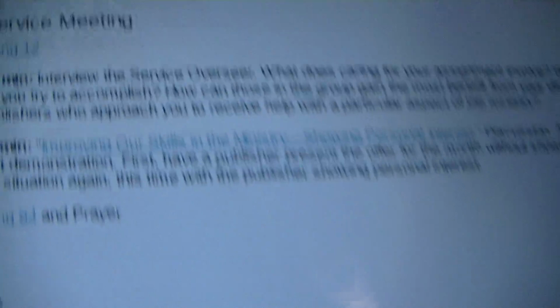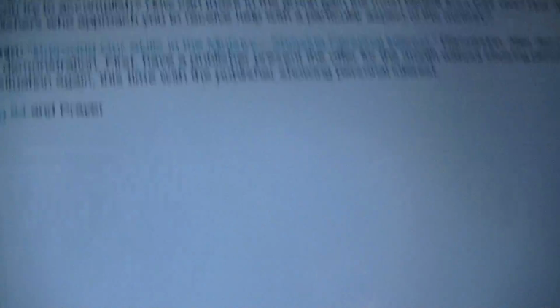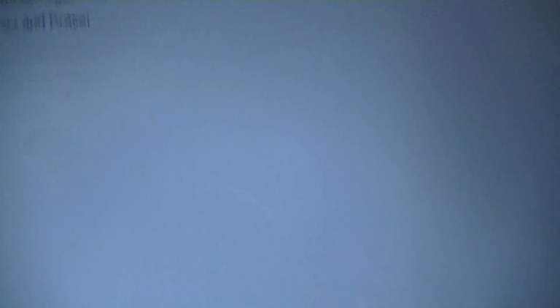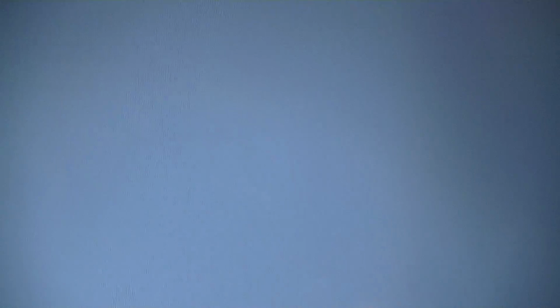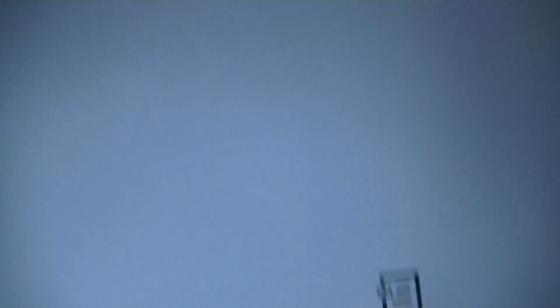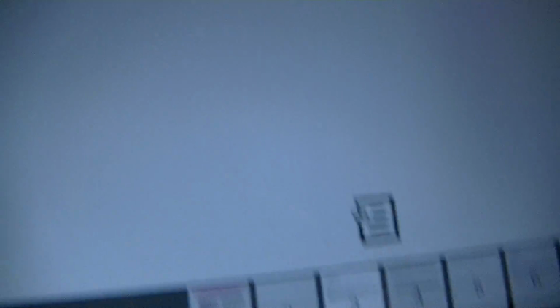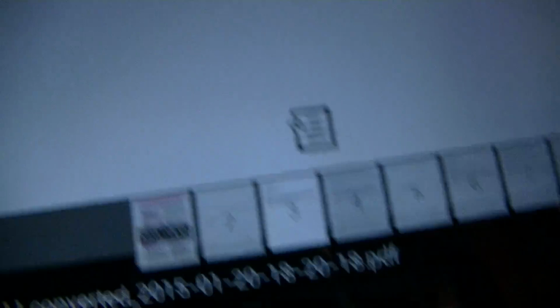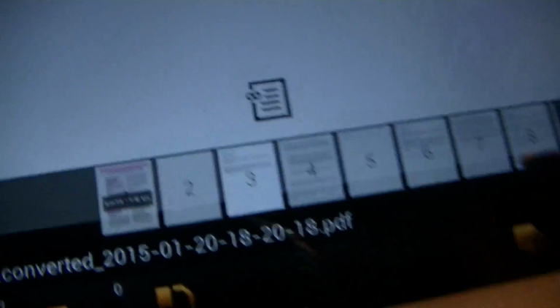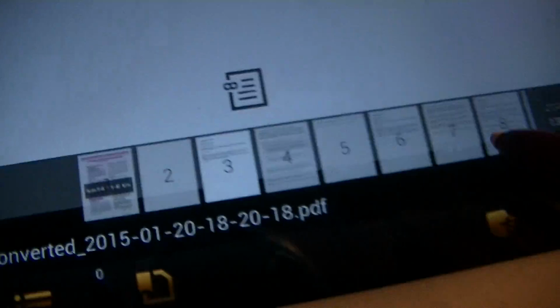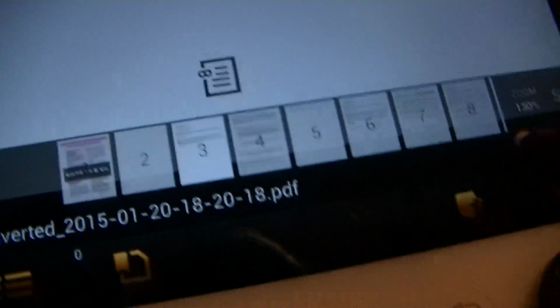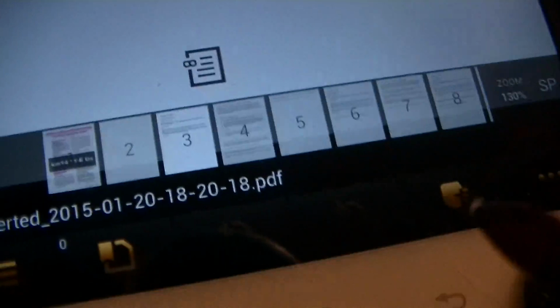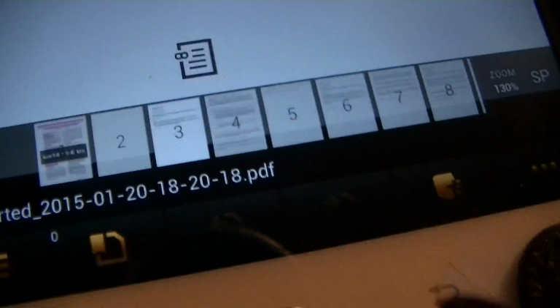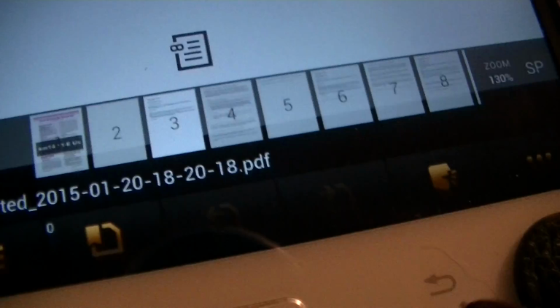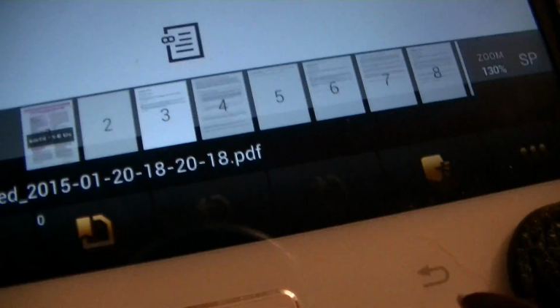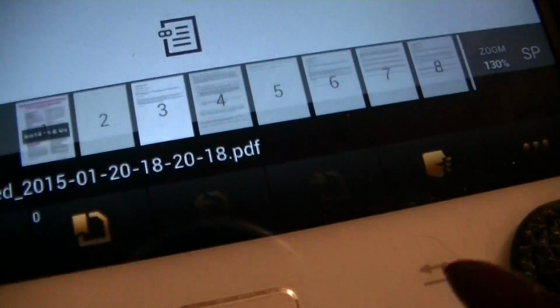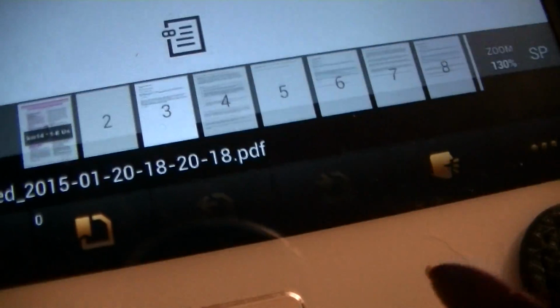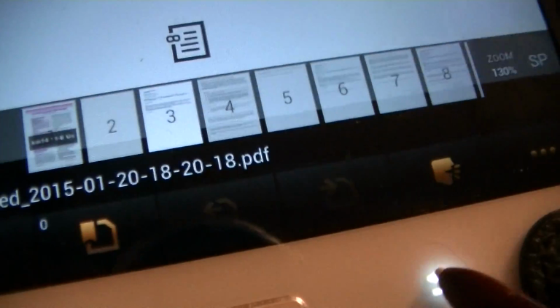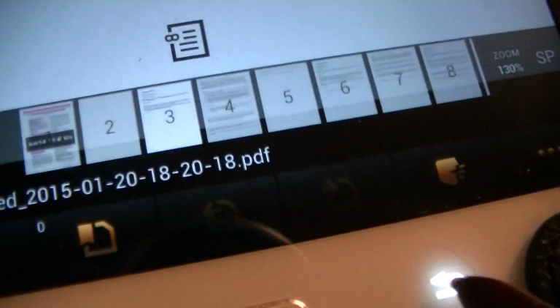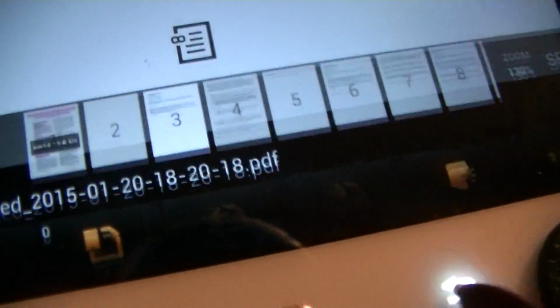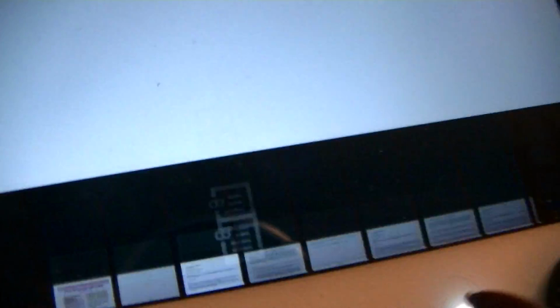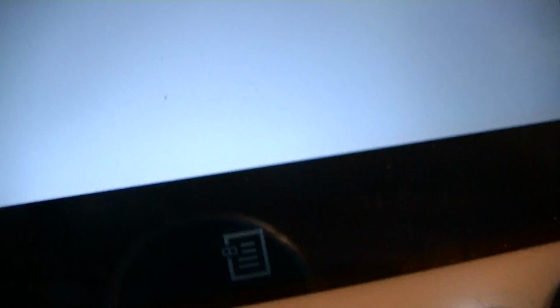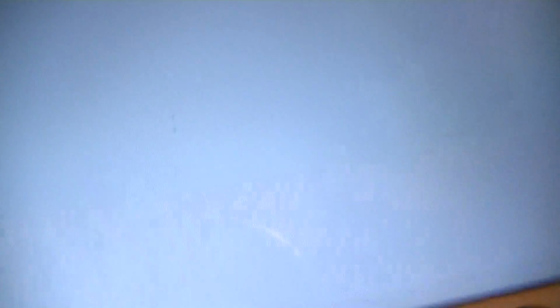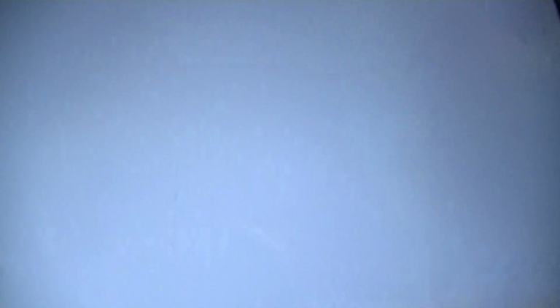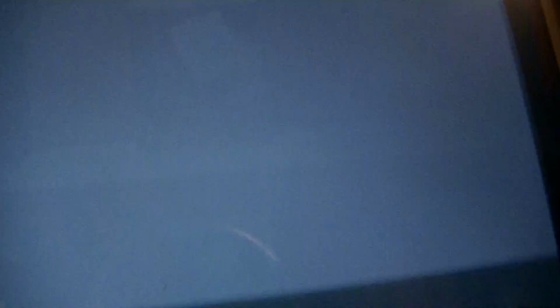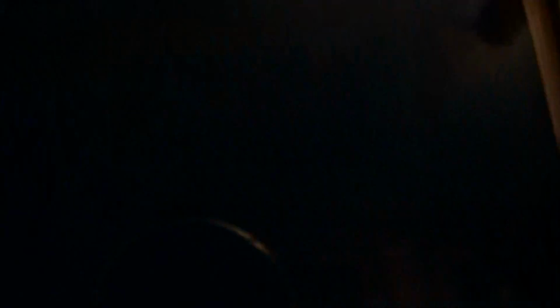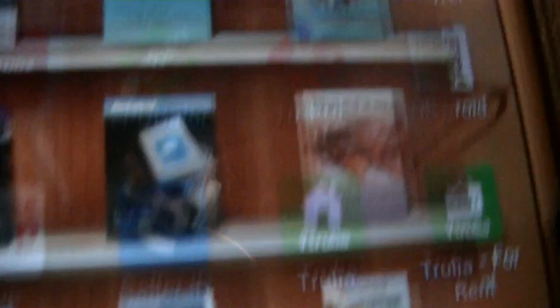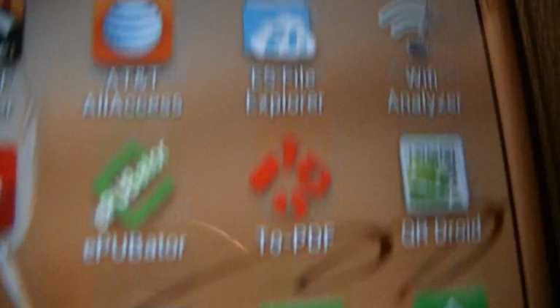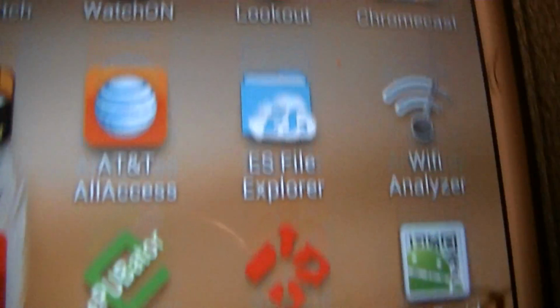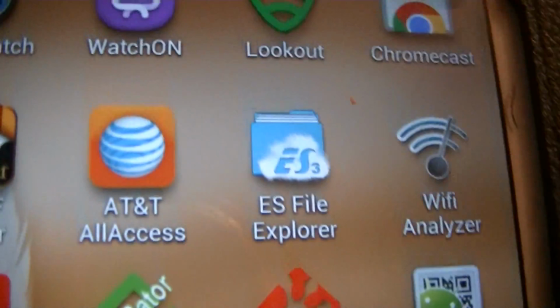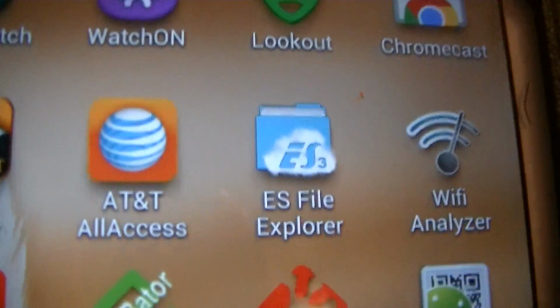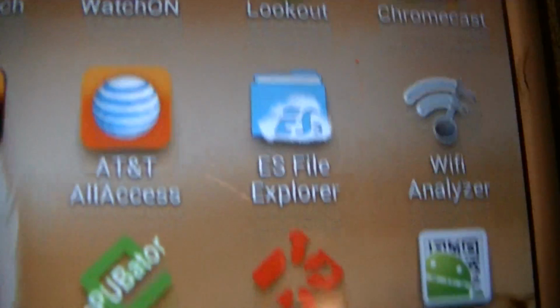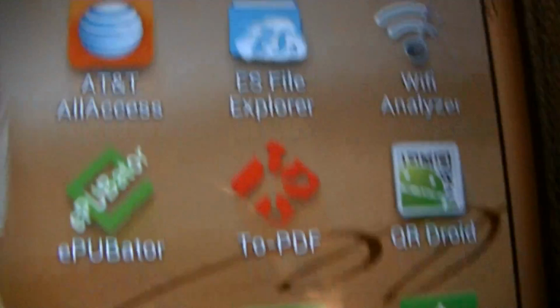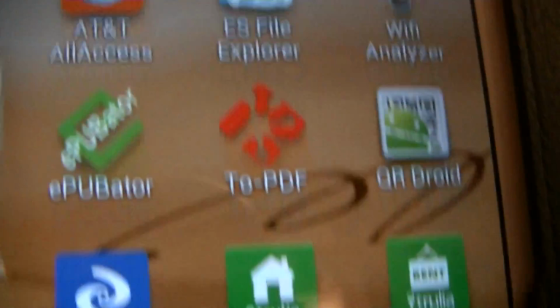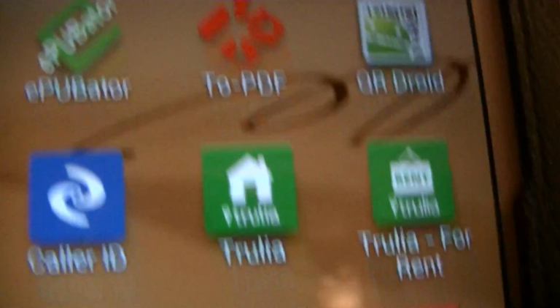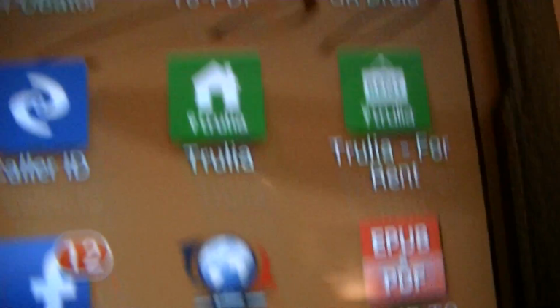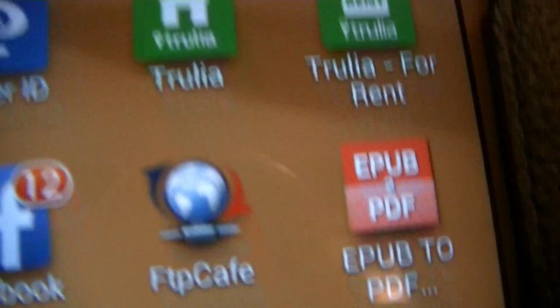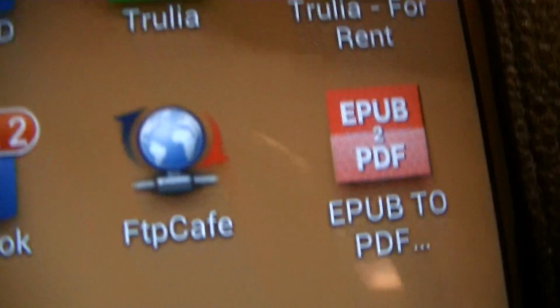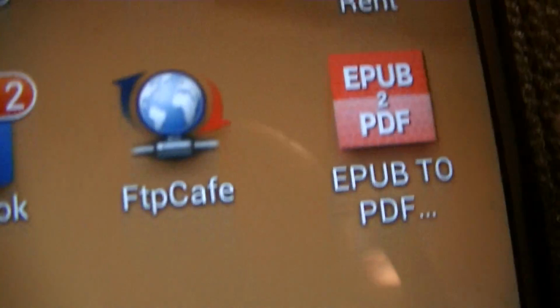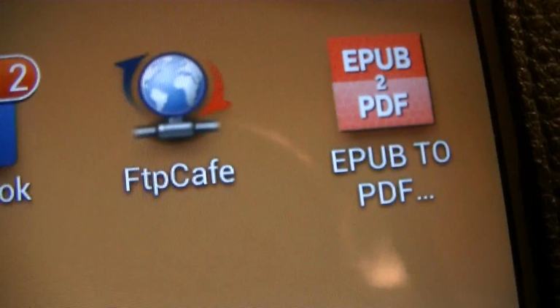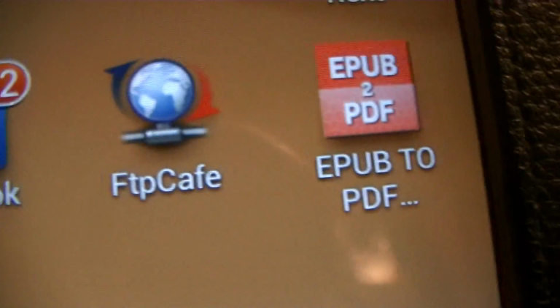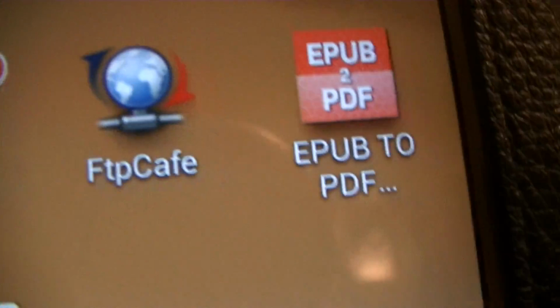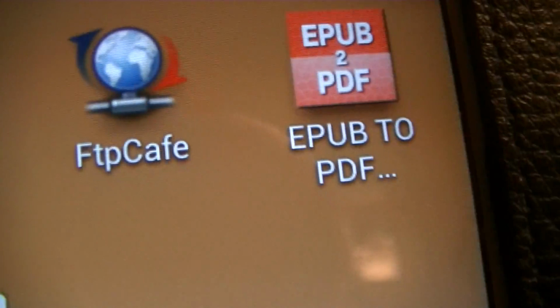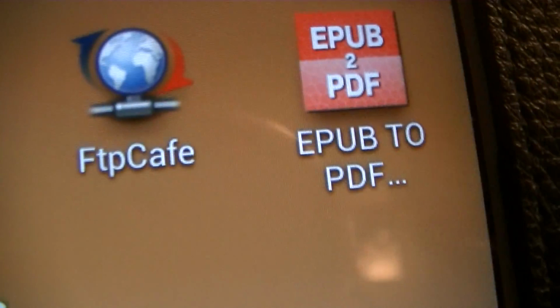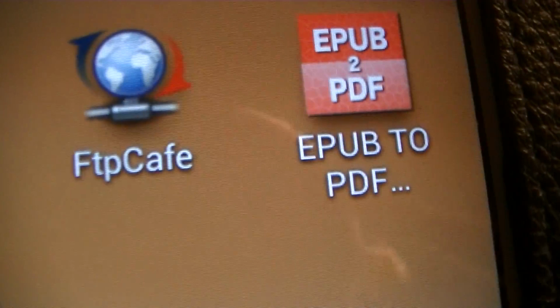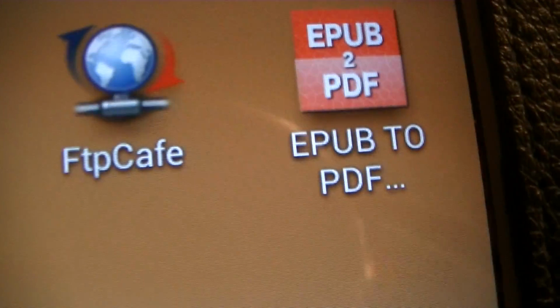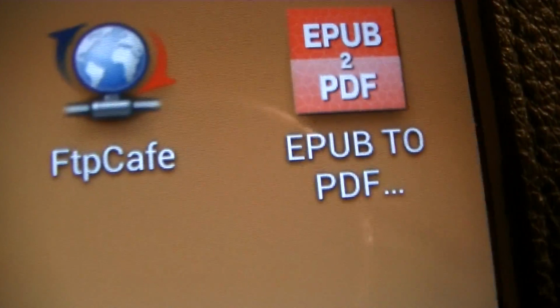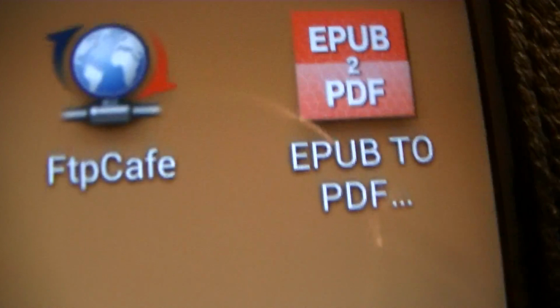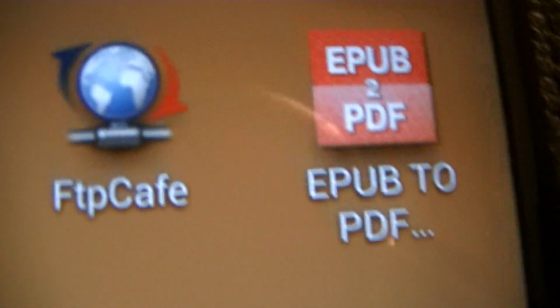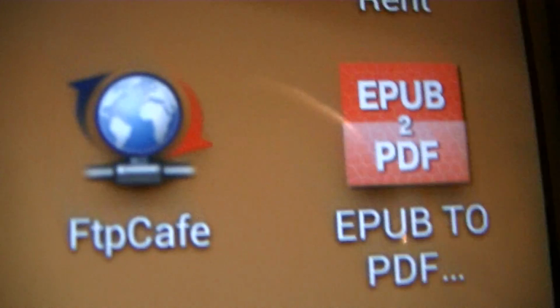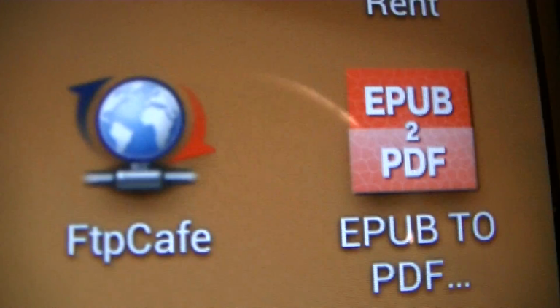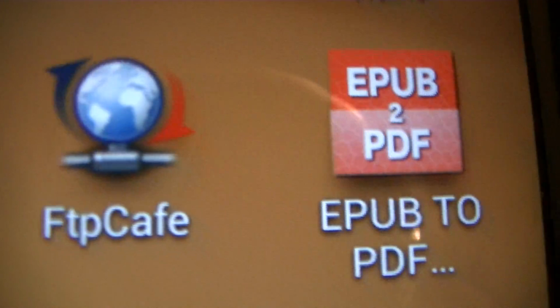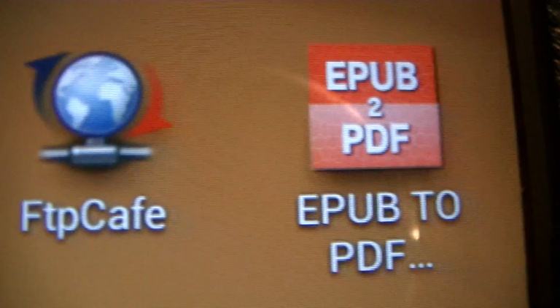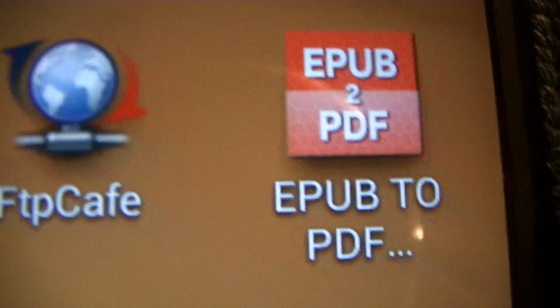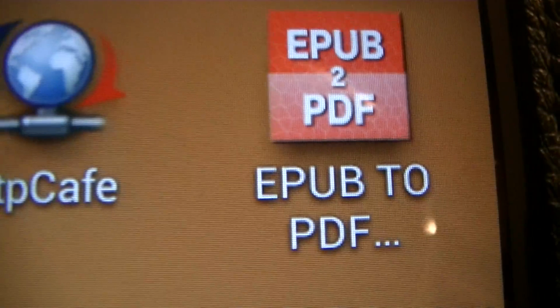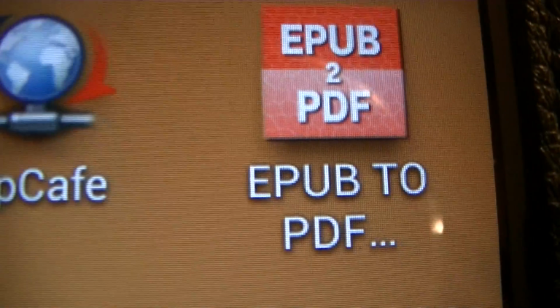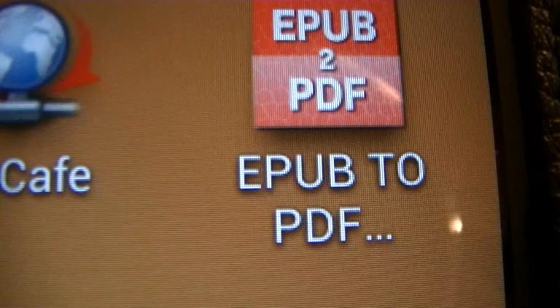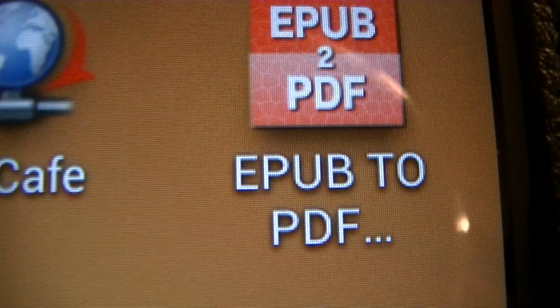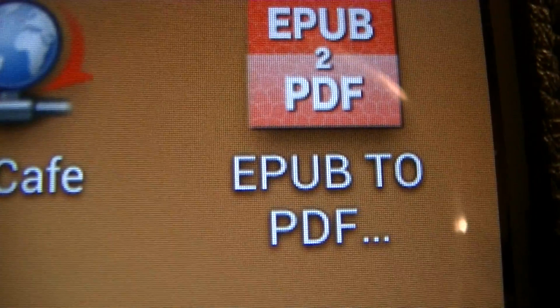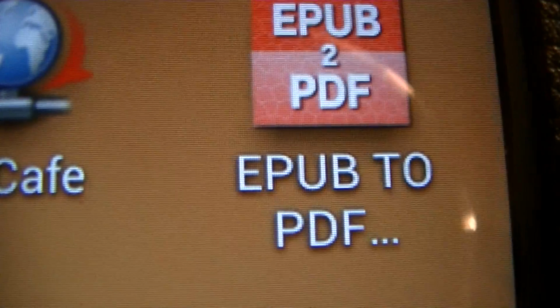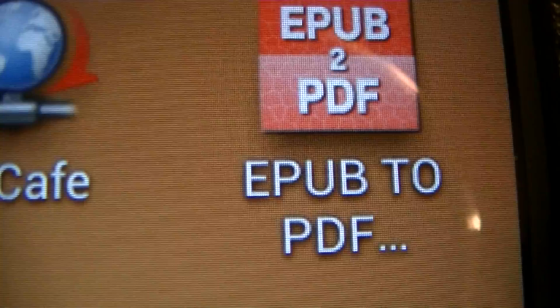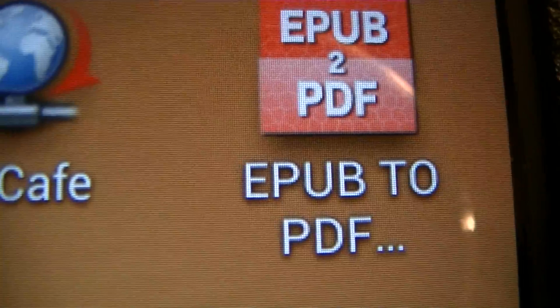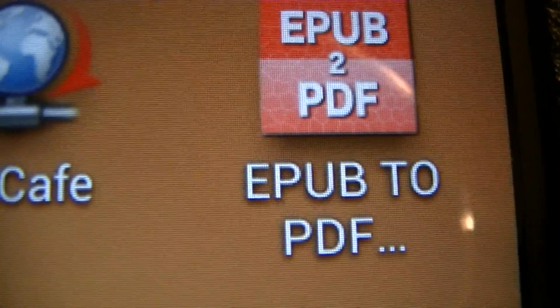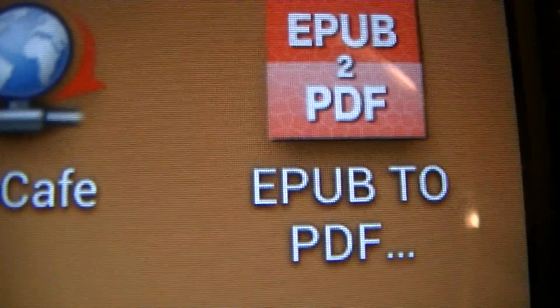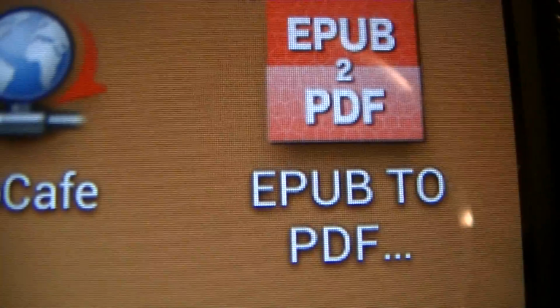I hope this helps and enjoy converting your files from EPUB to PDF.